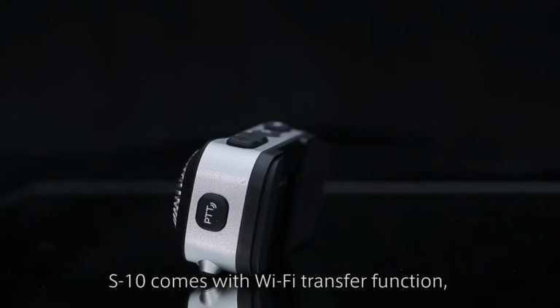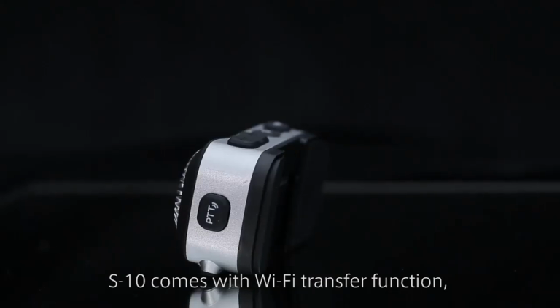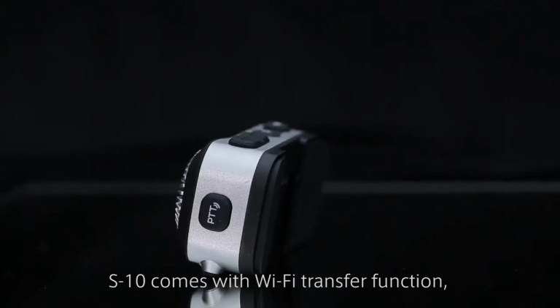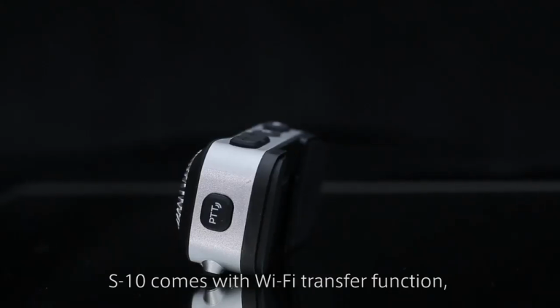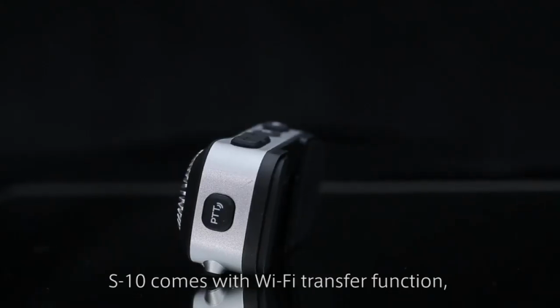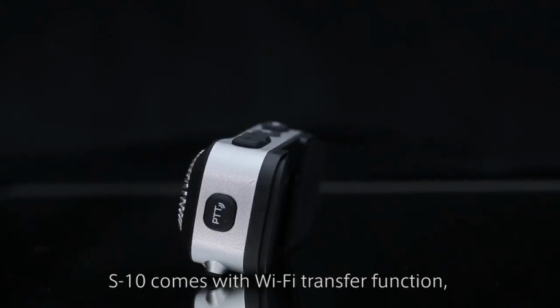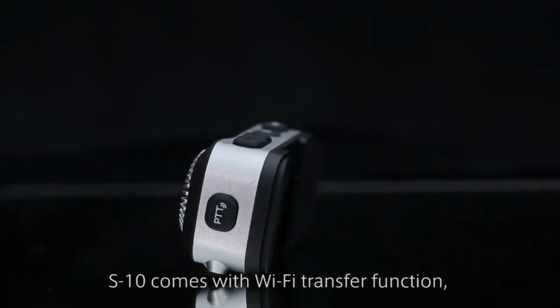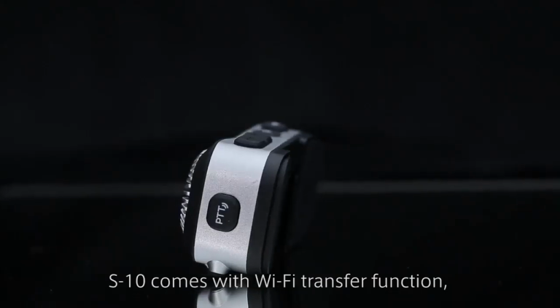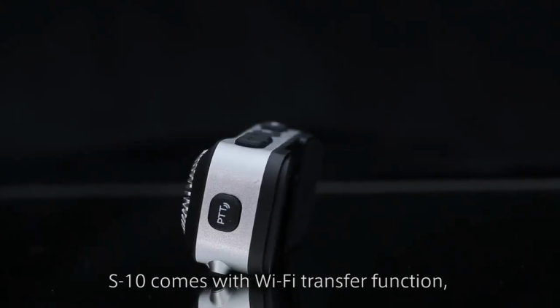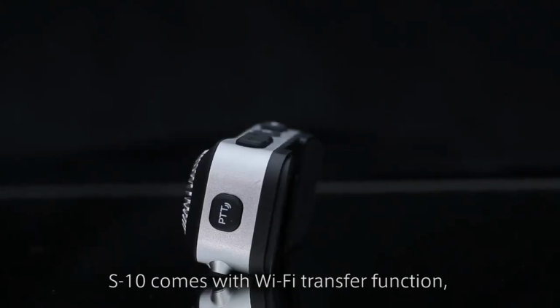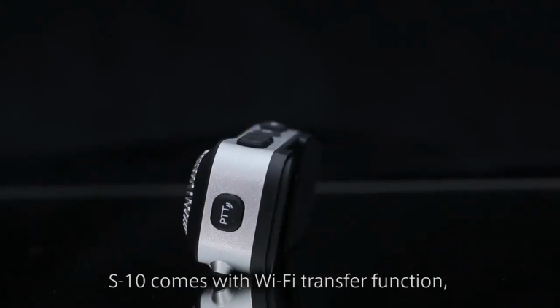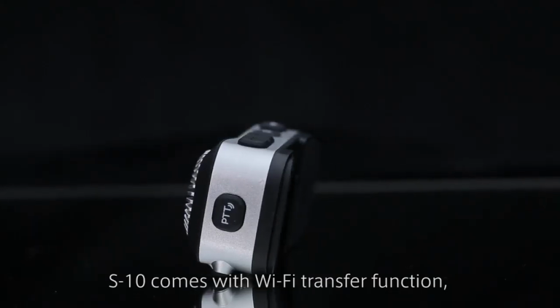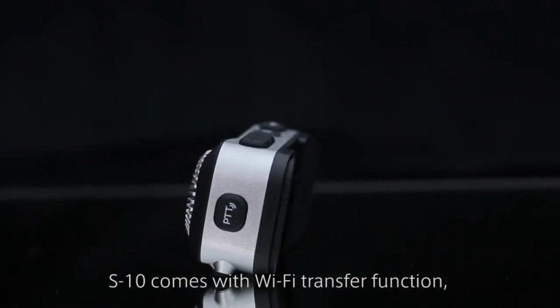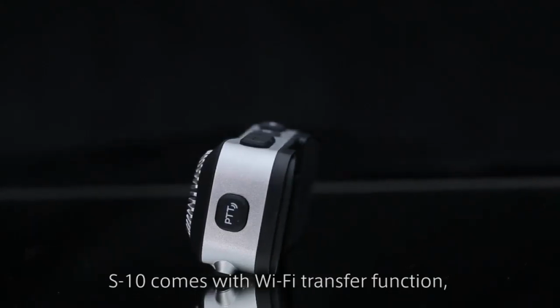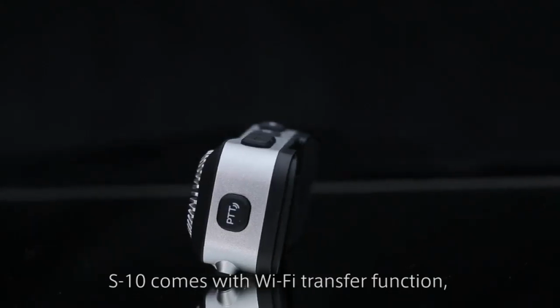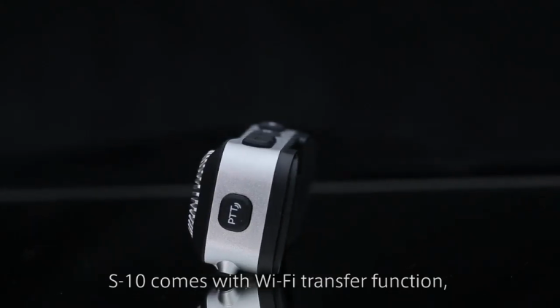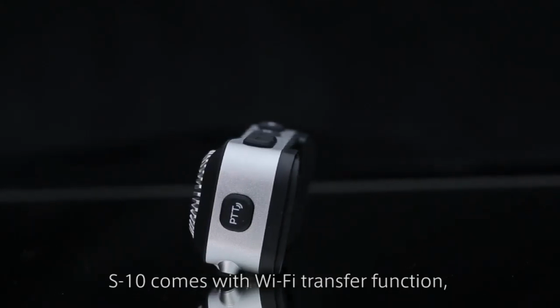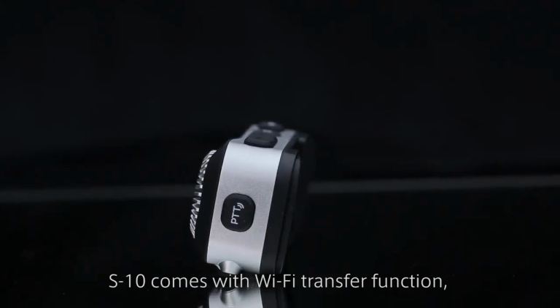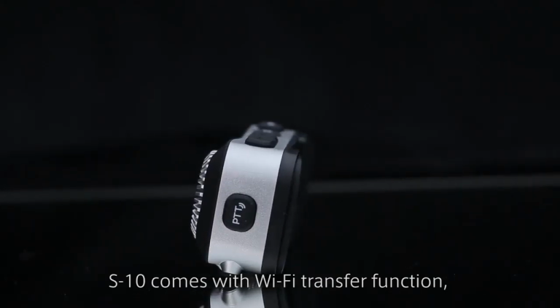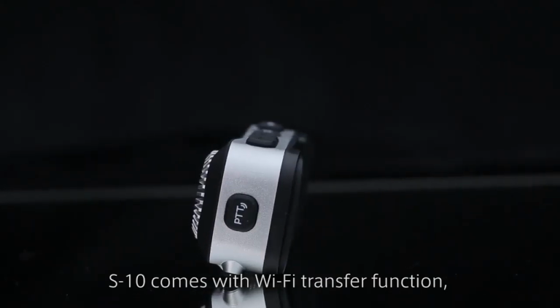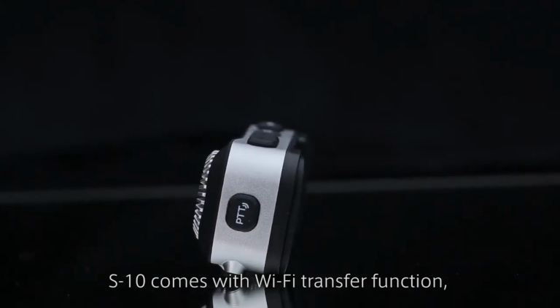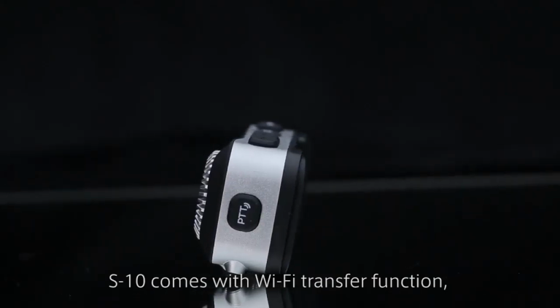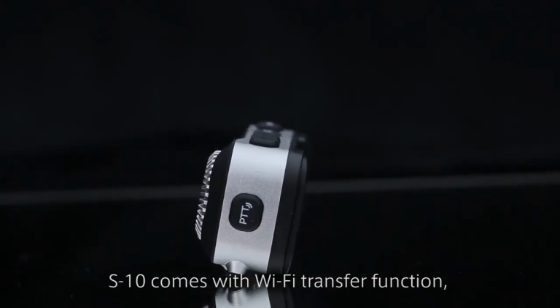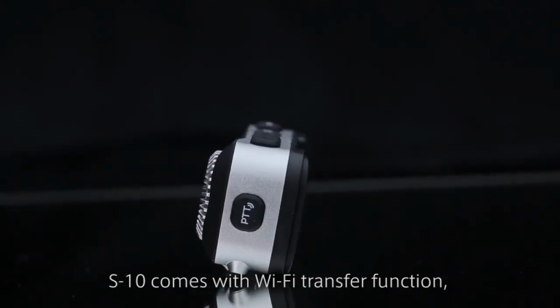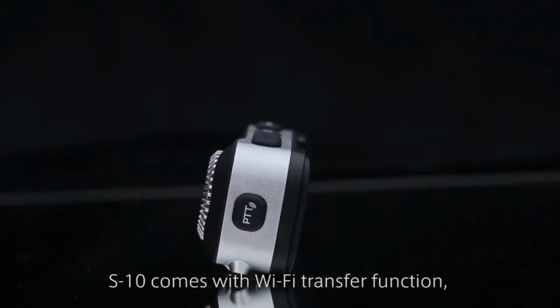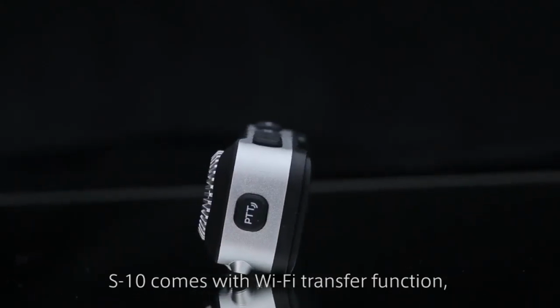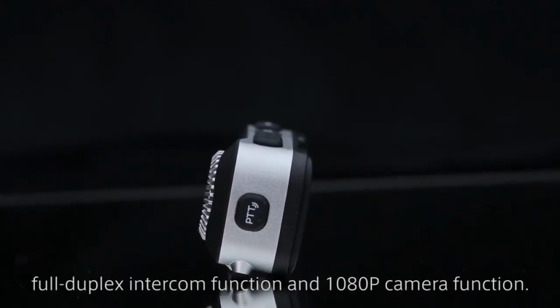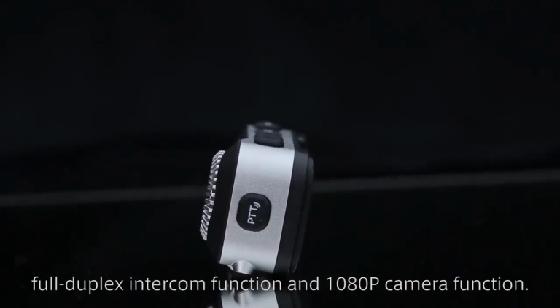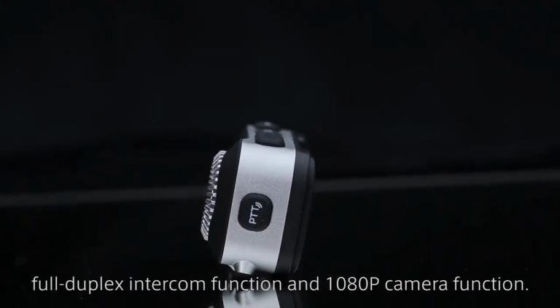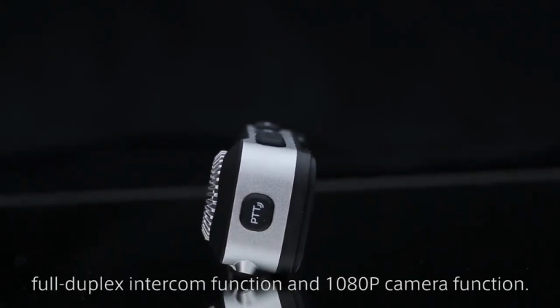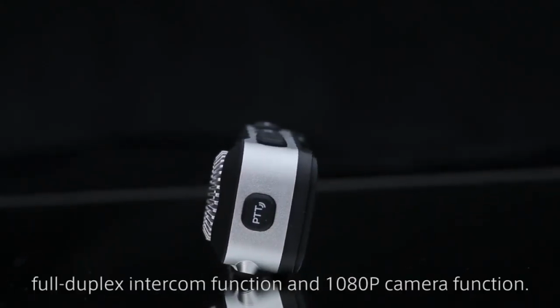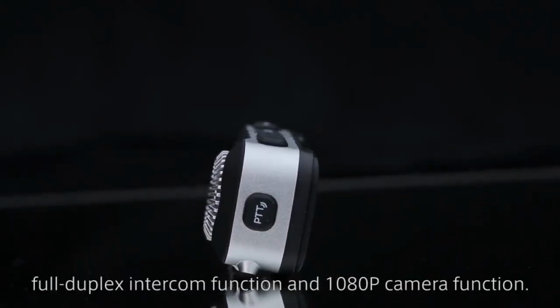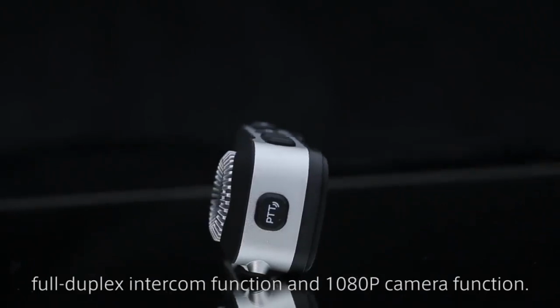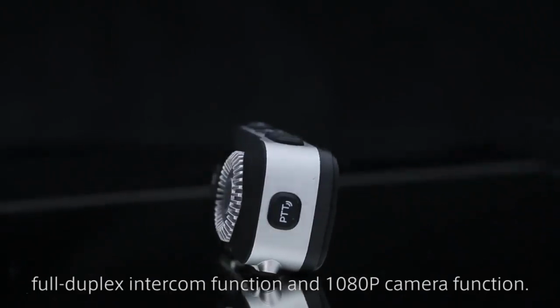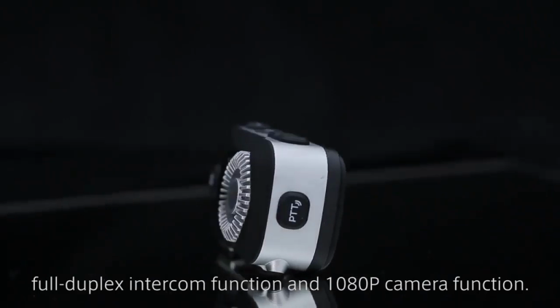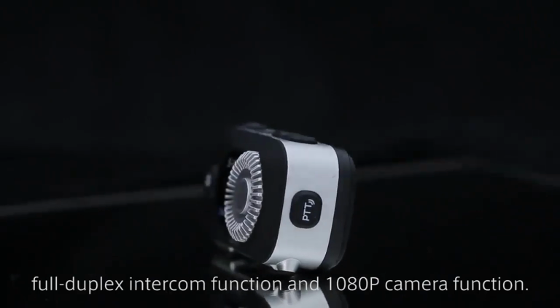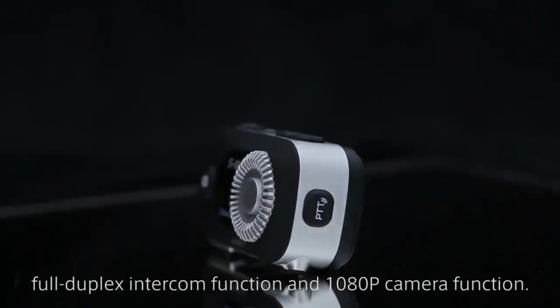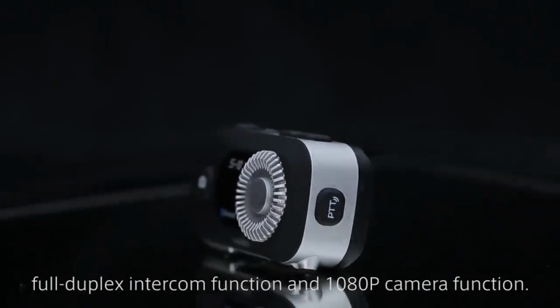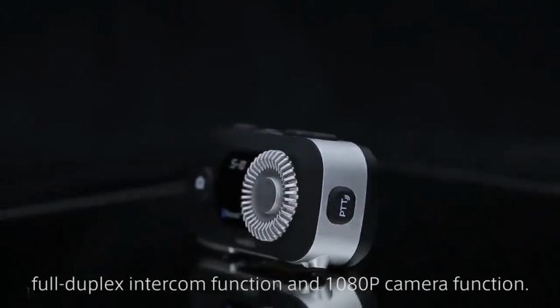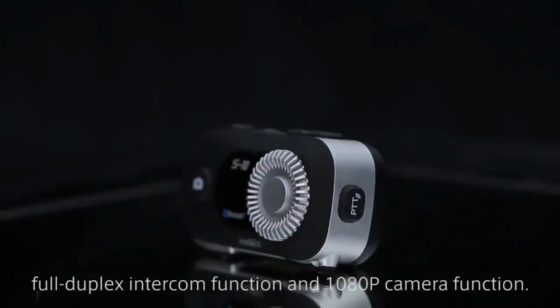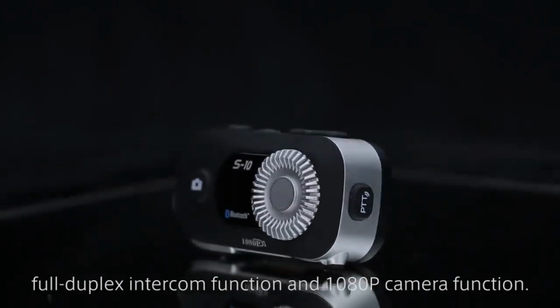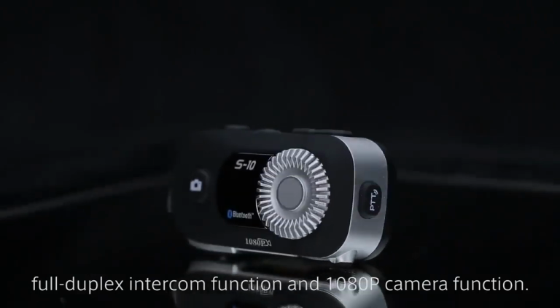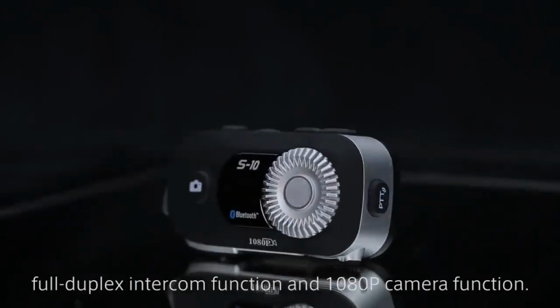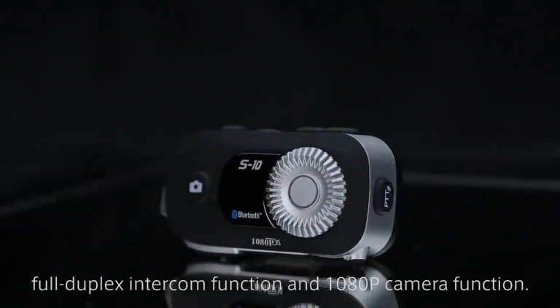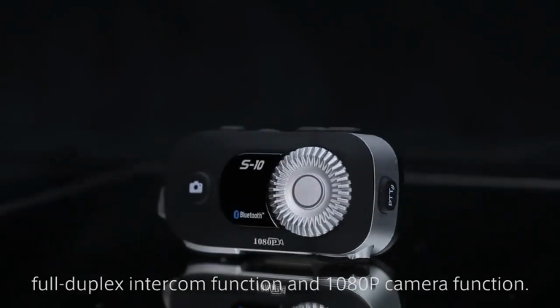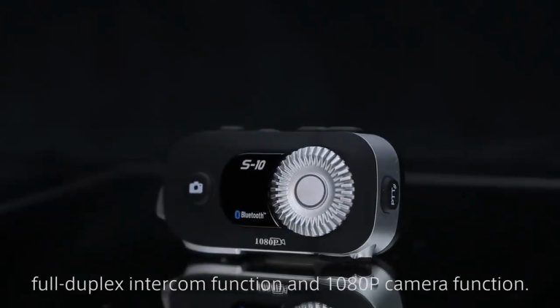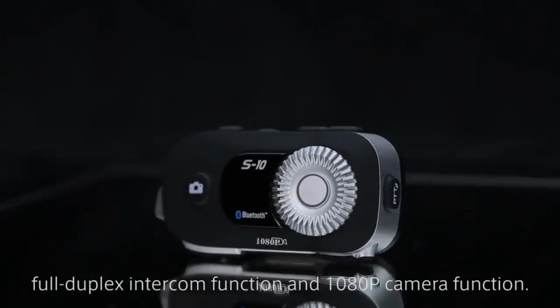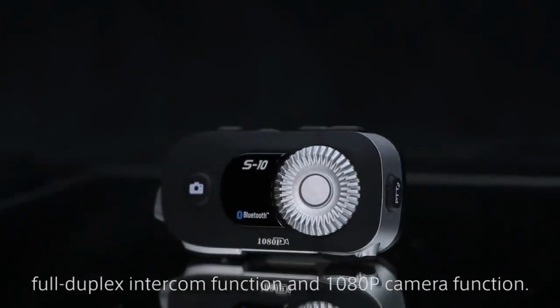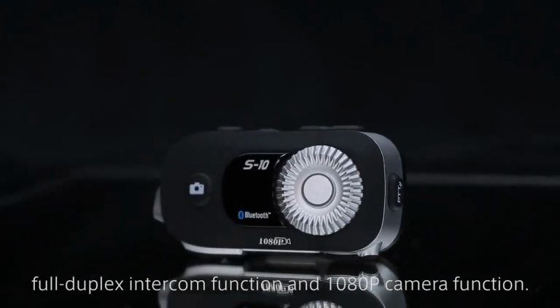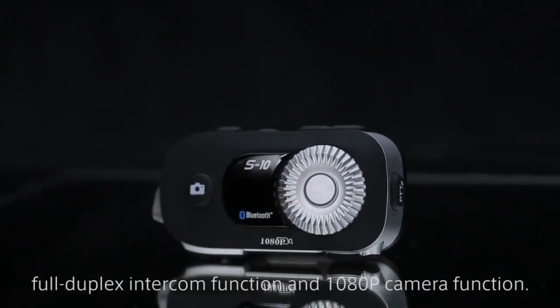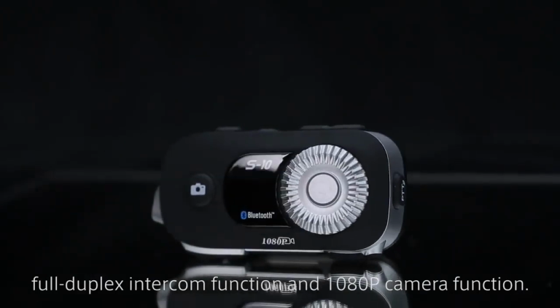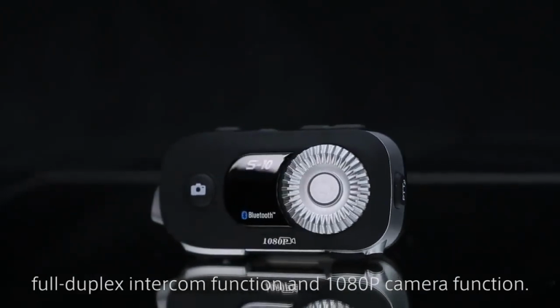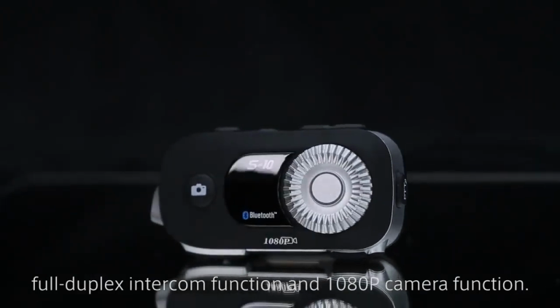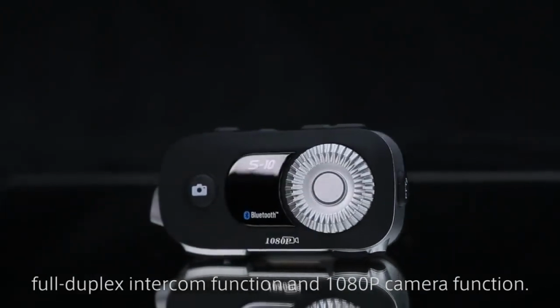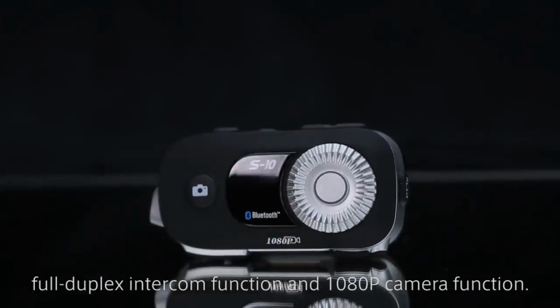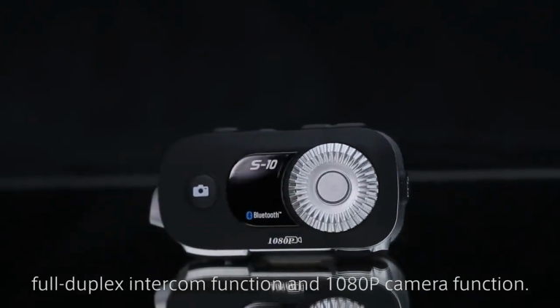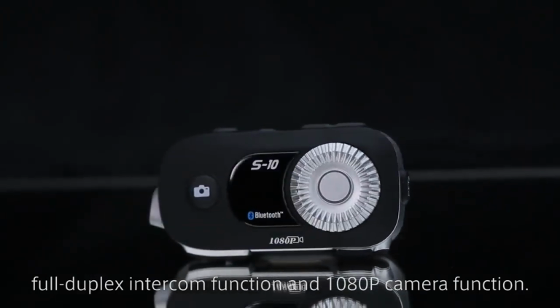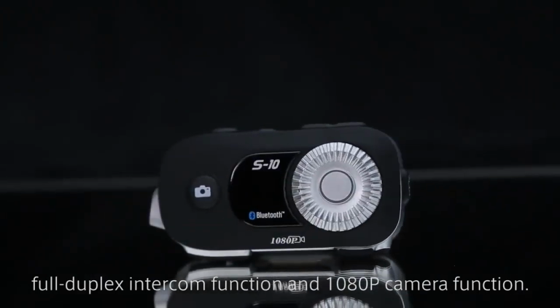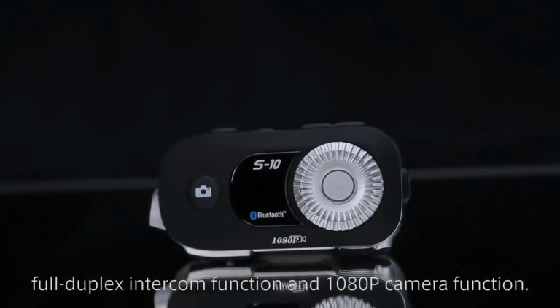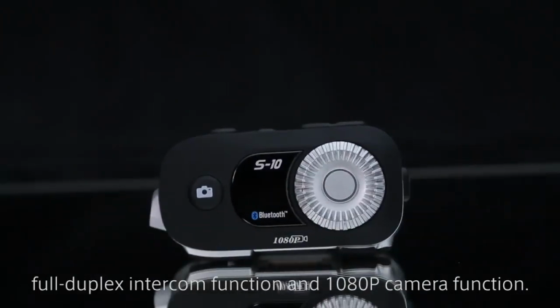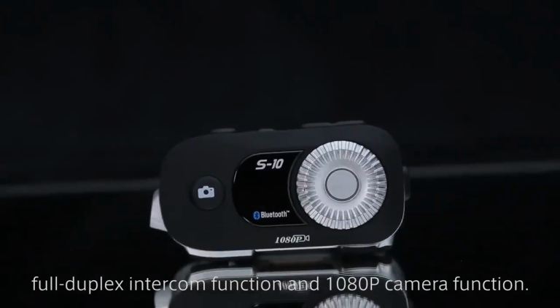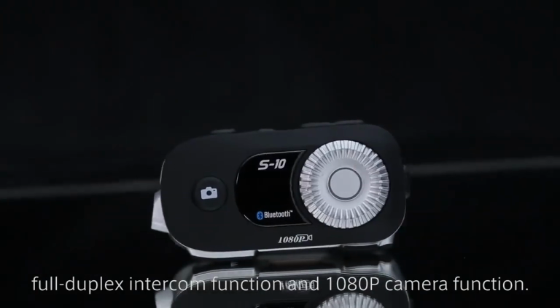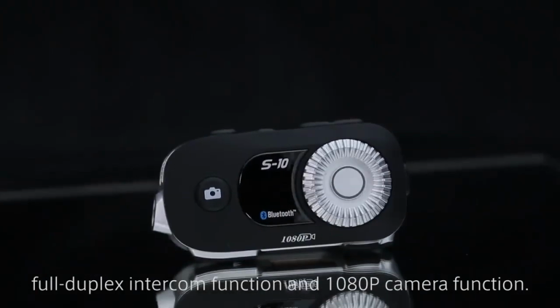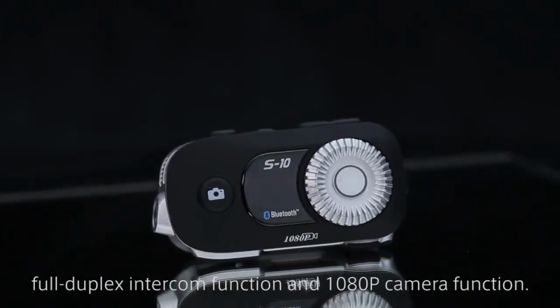The S10 comes with a Wi-Fi transfer function, full duplex intercom function, and 1080p camera function.